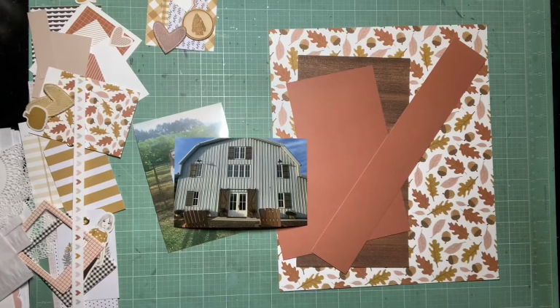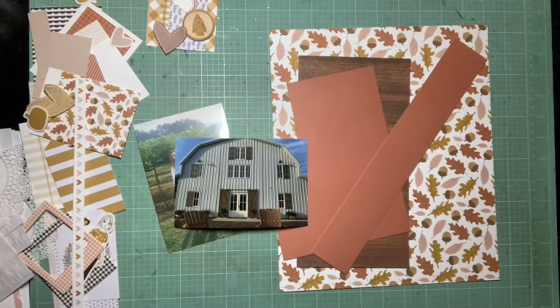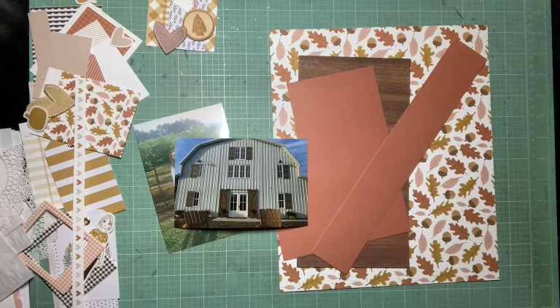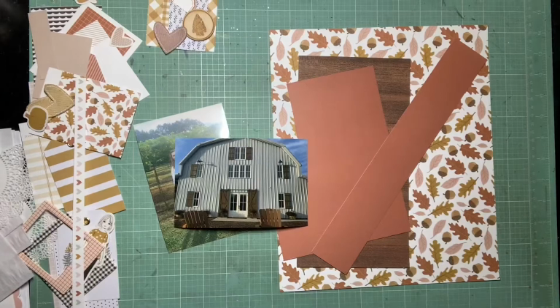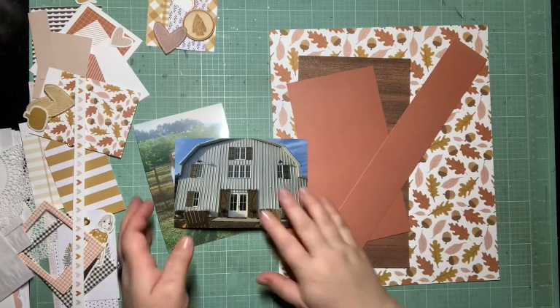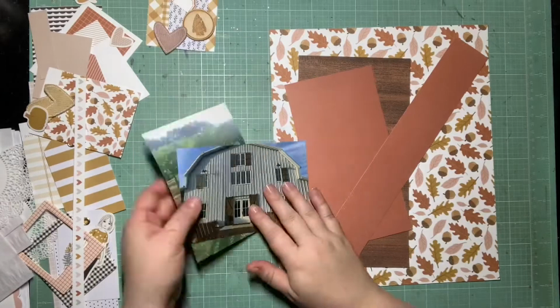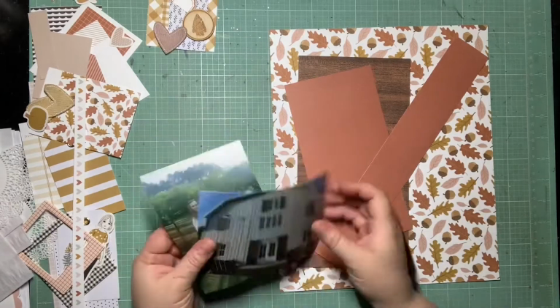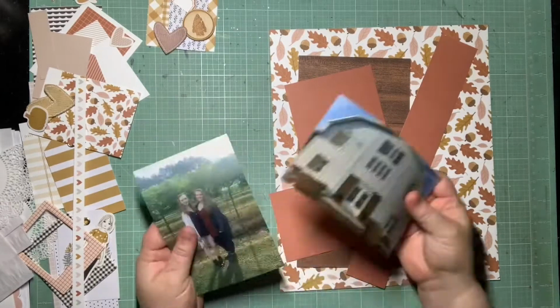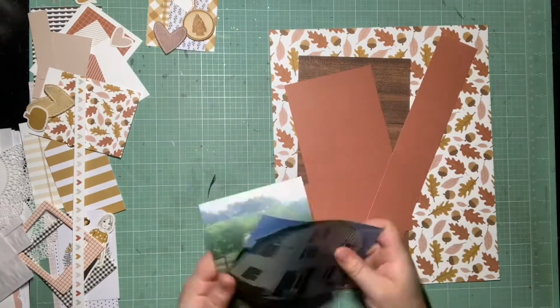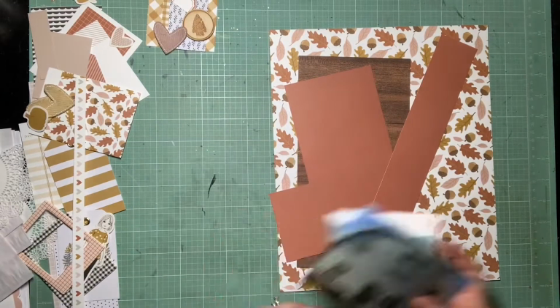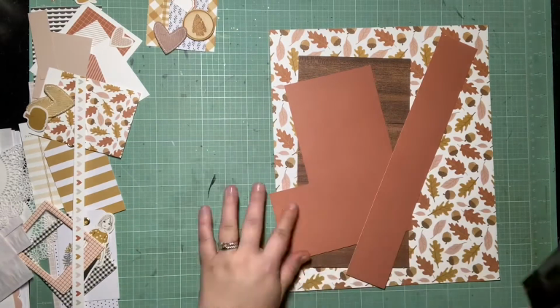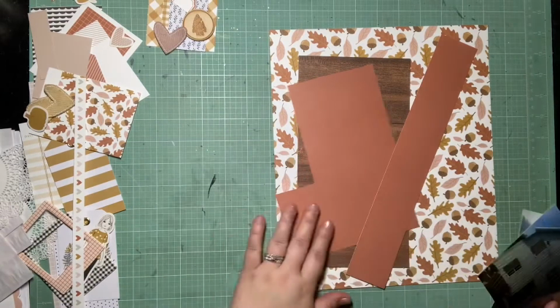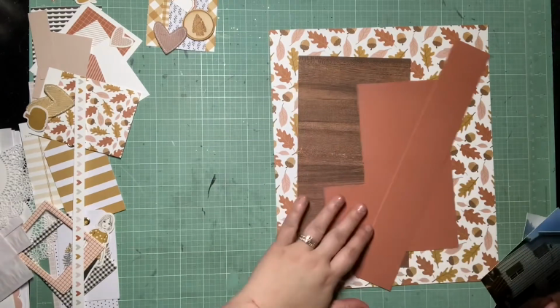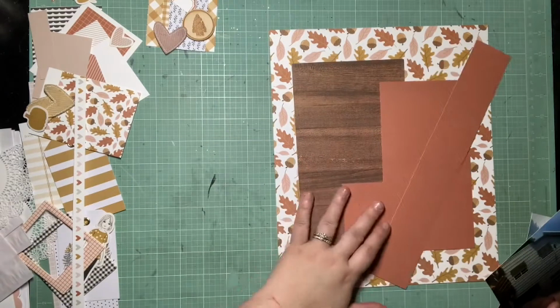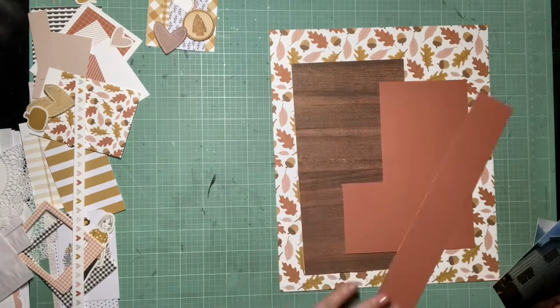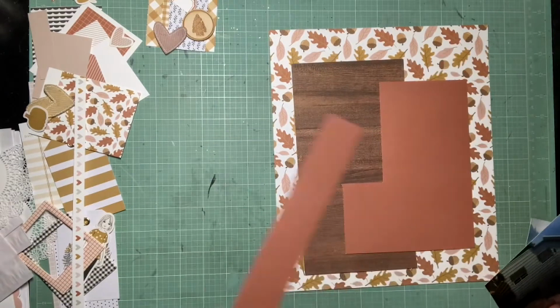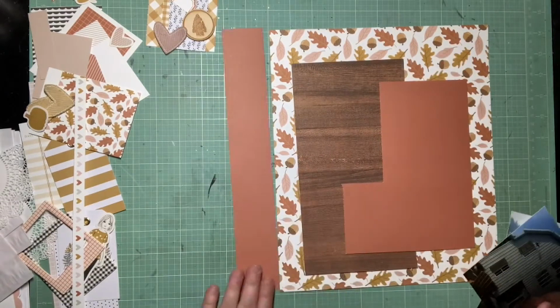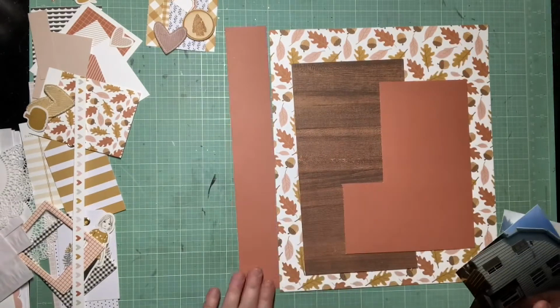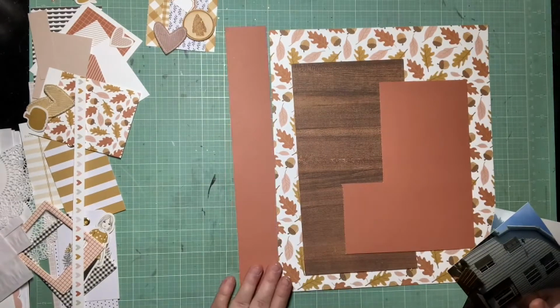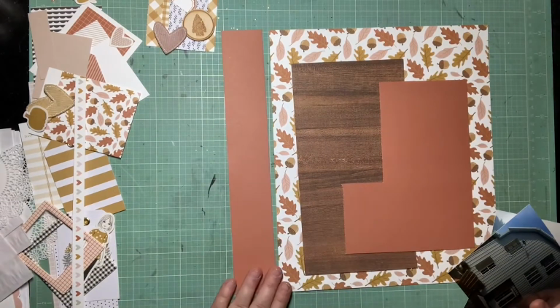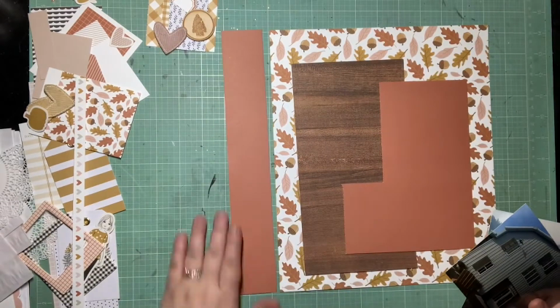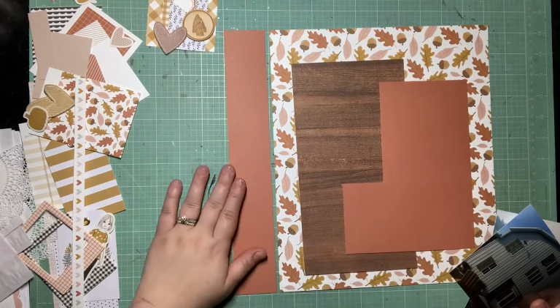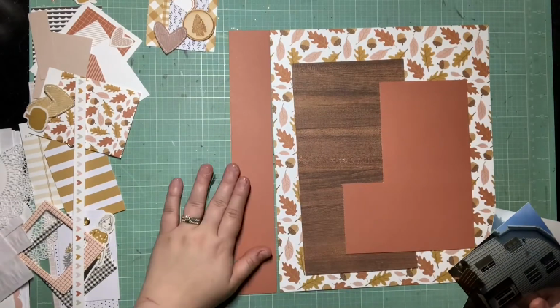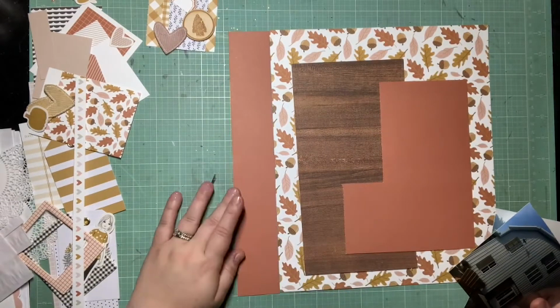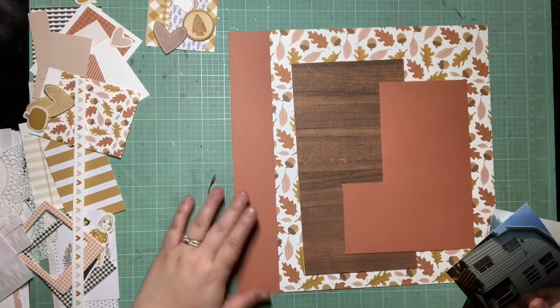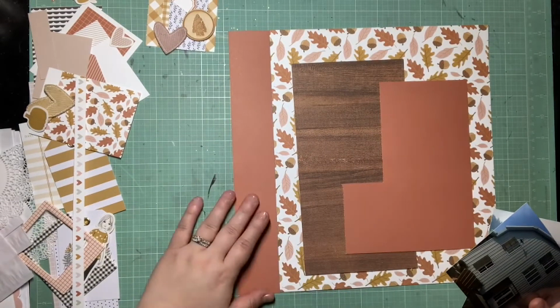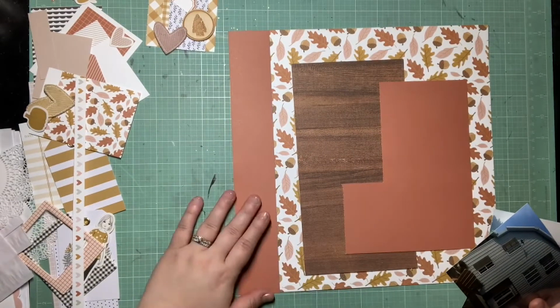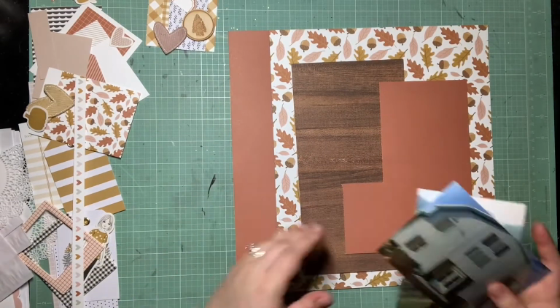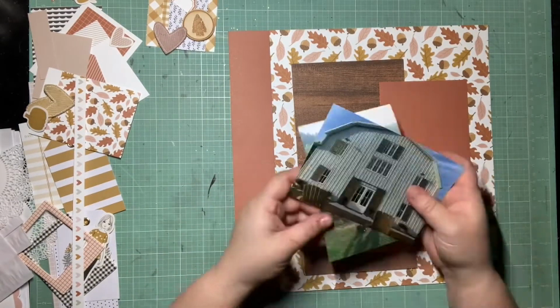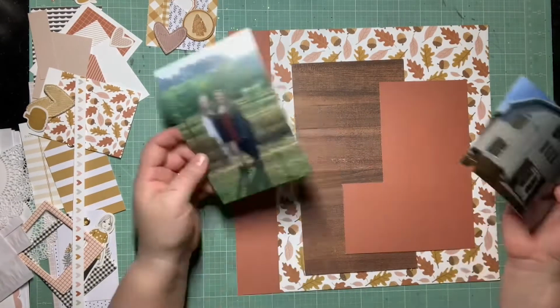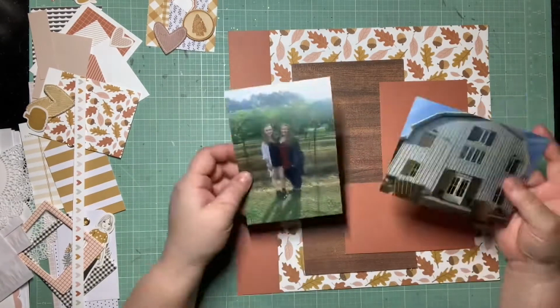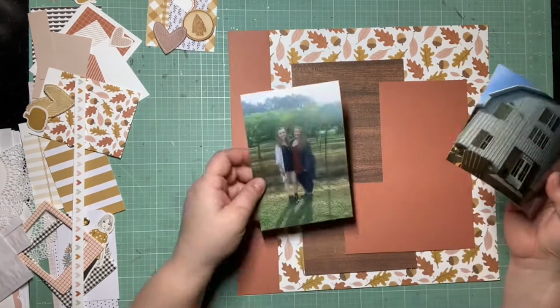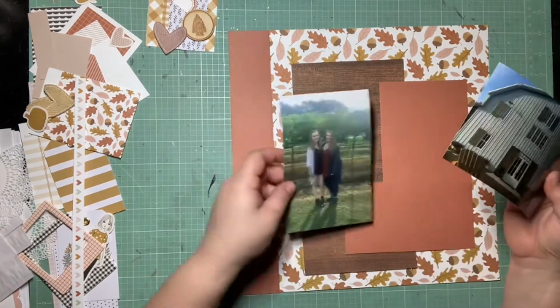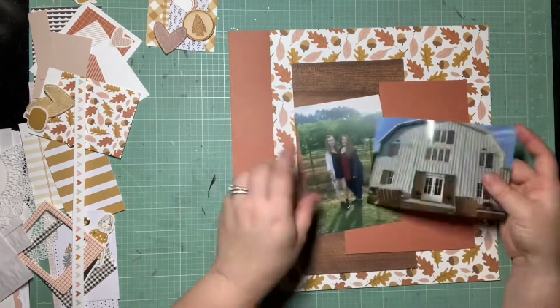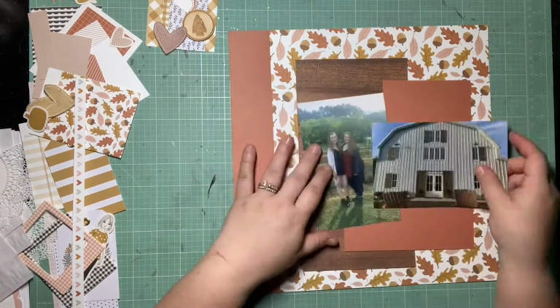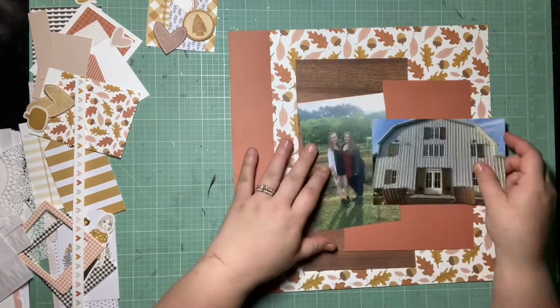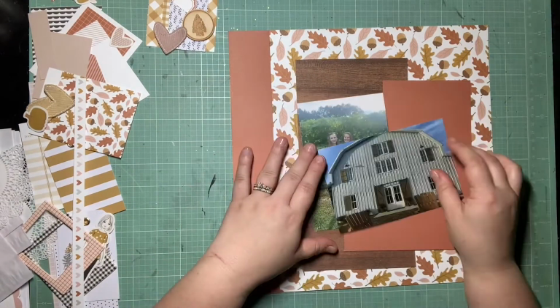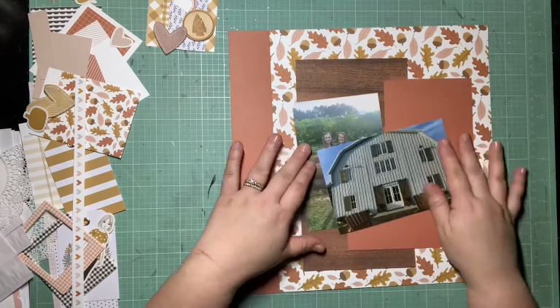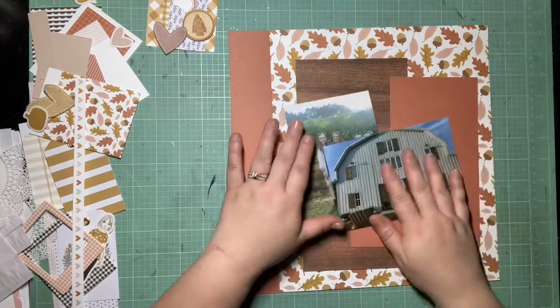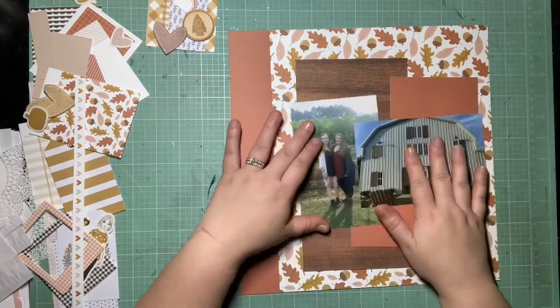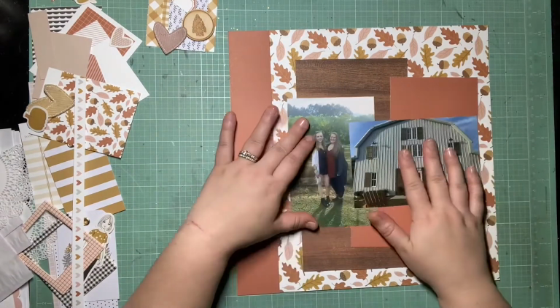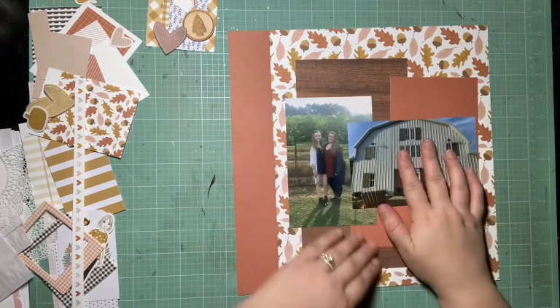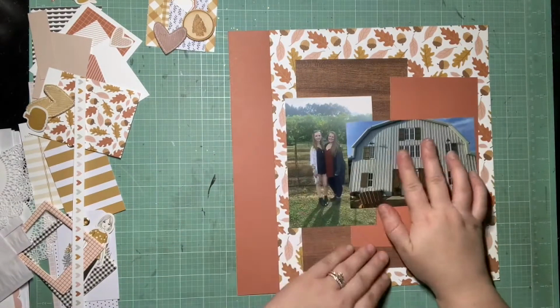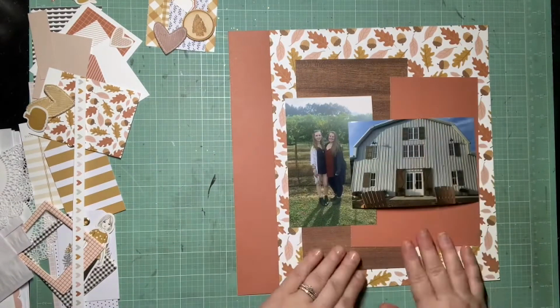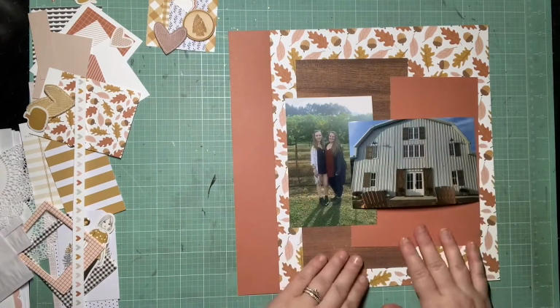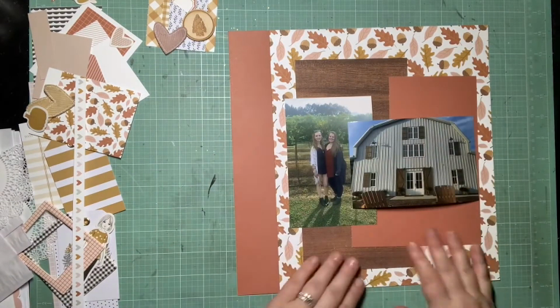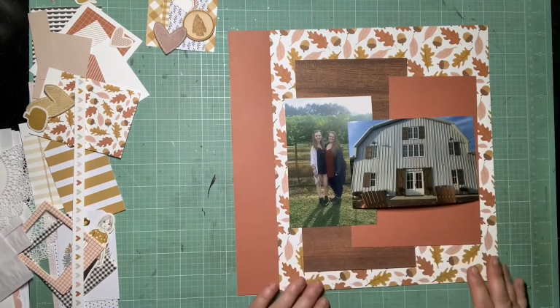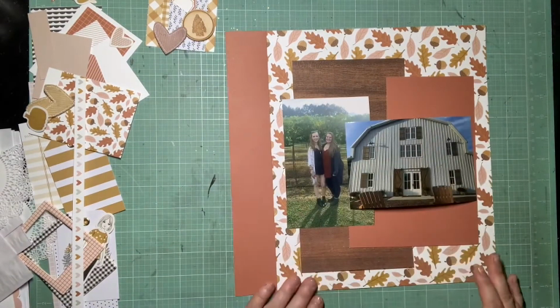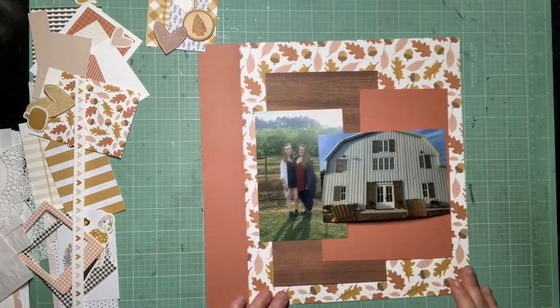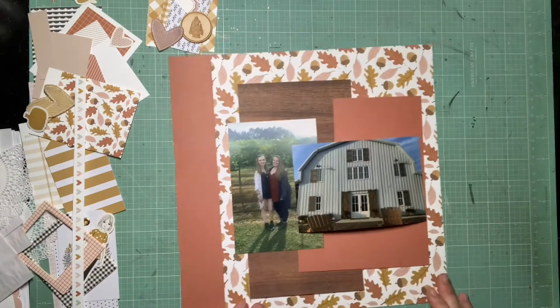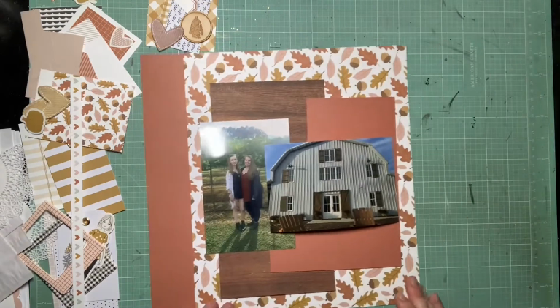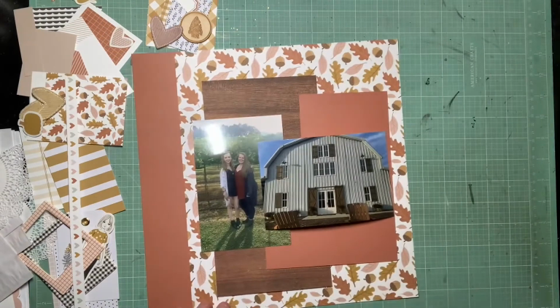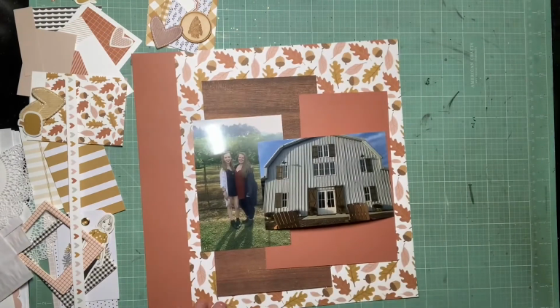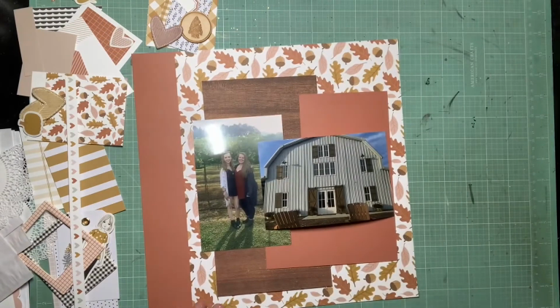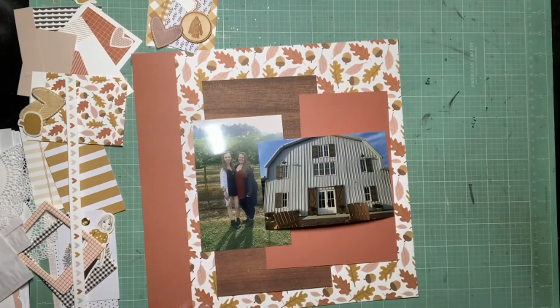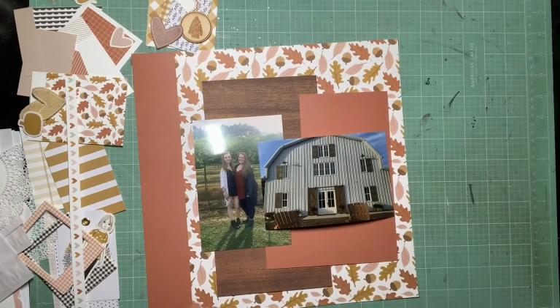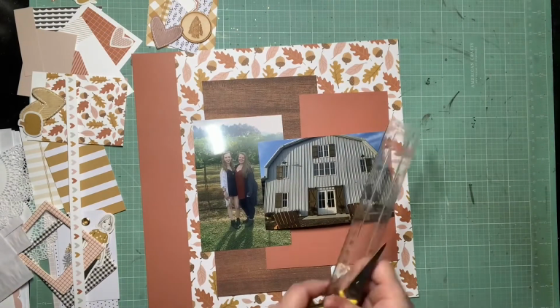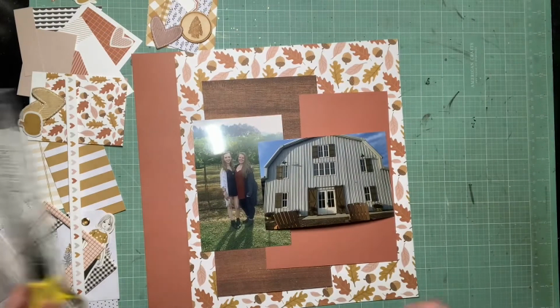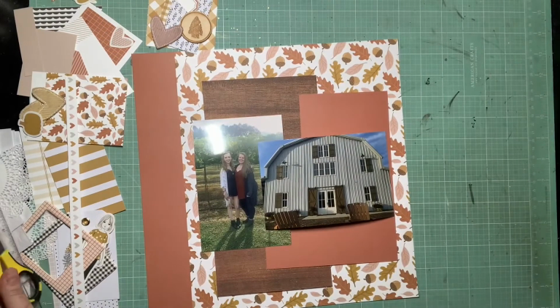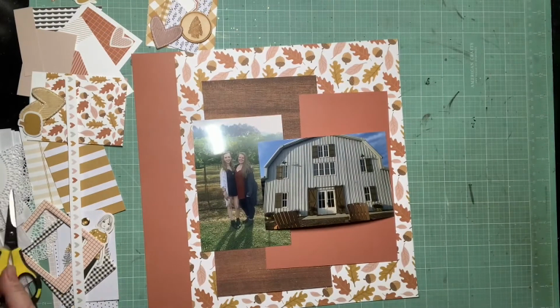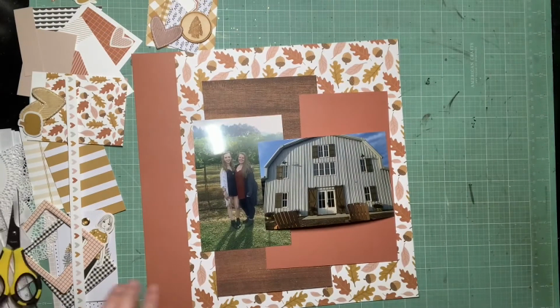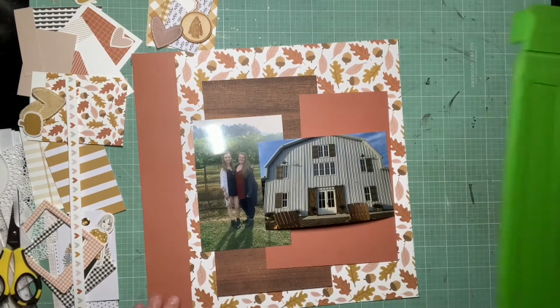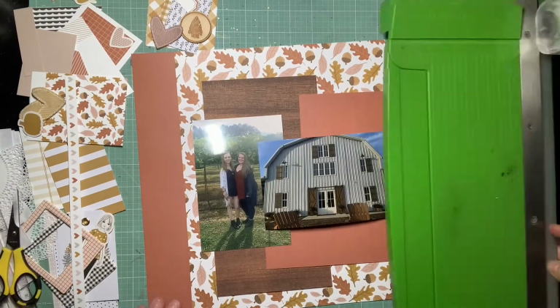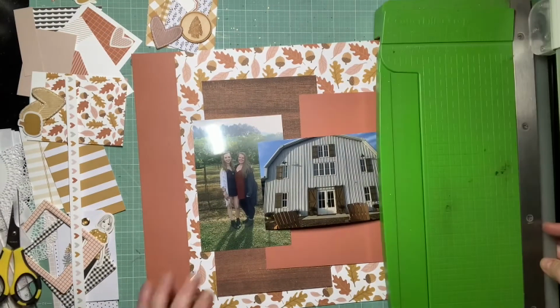Hey guys, it's Kelsey. I'm back with another scrapbooking process video, and this is layout two for my vineyard adventure with my sister.